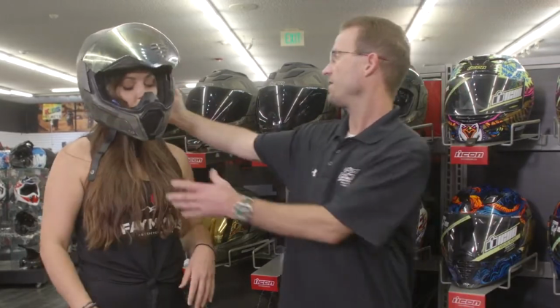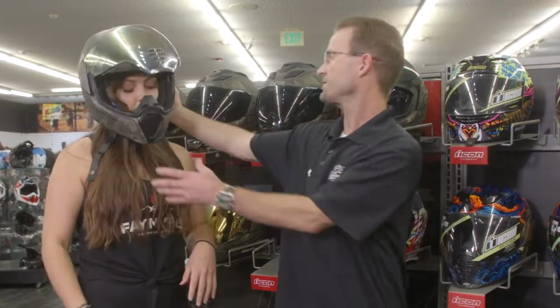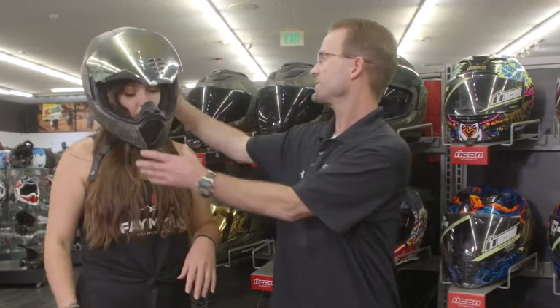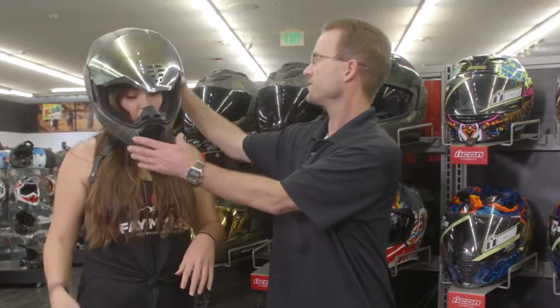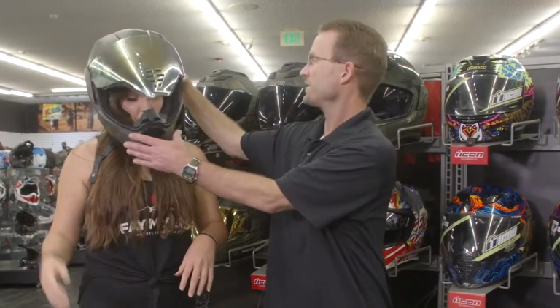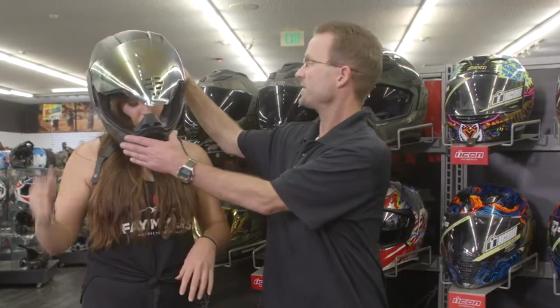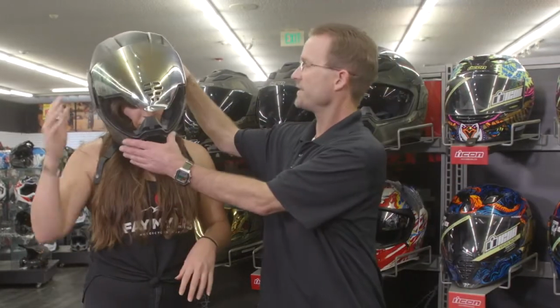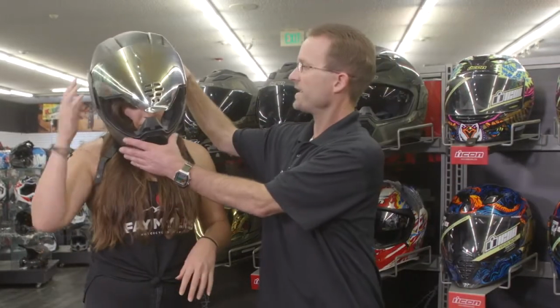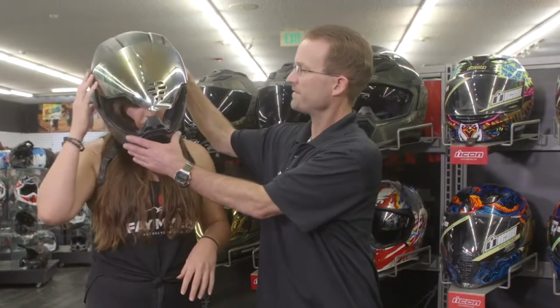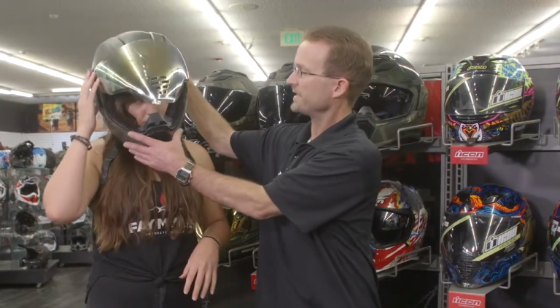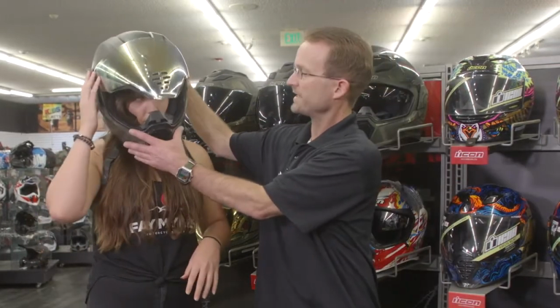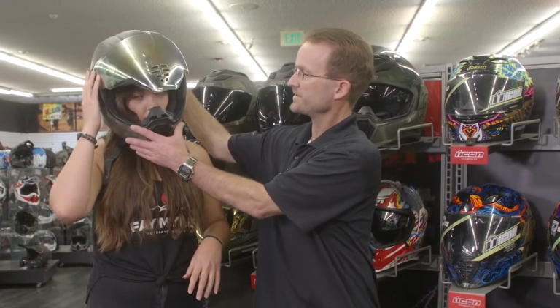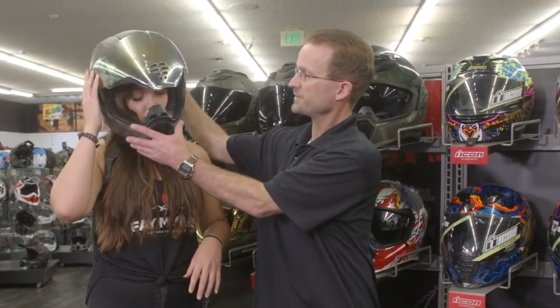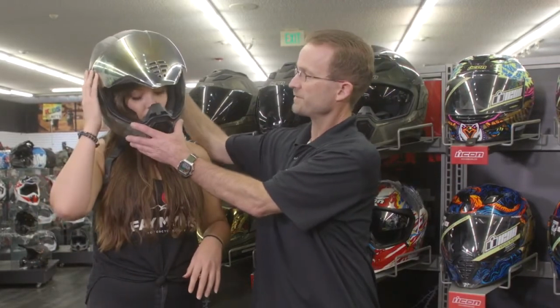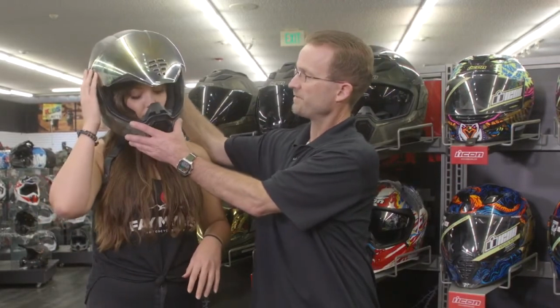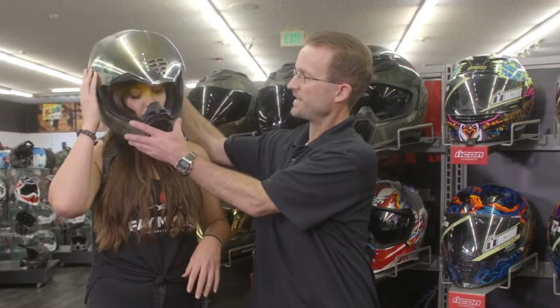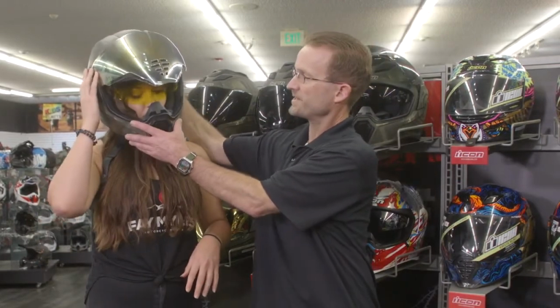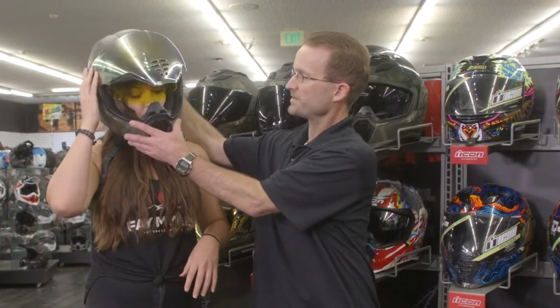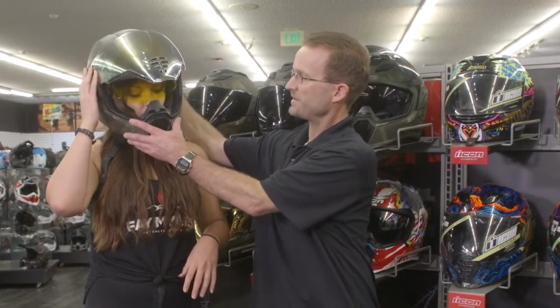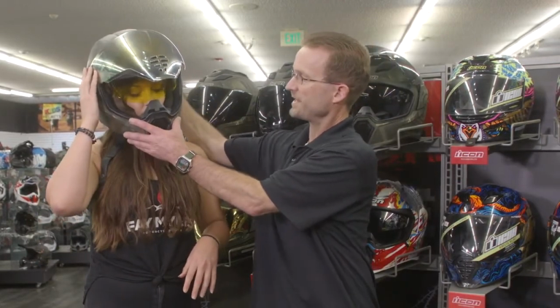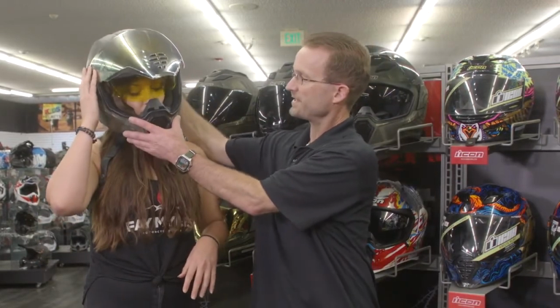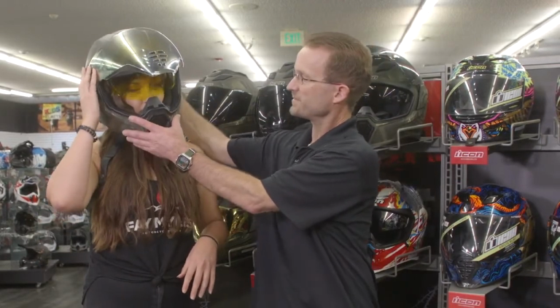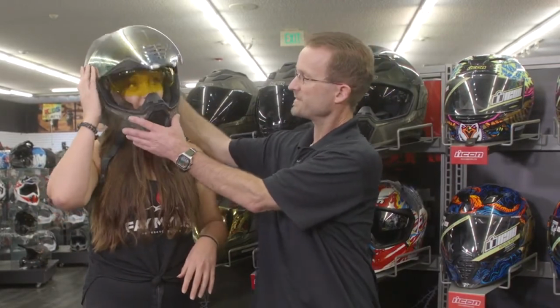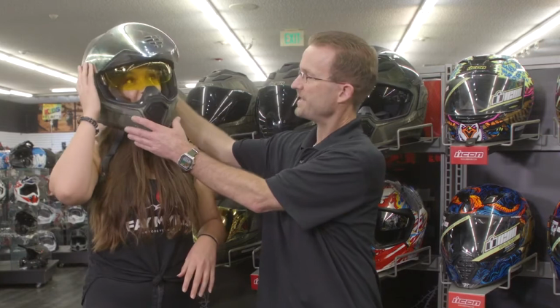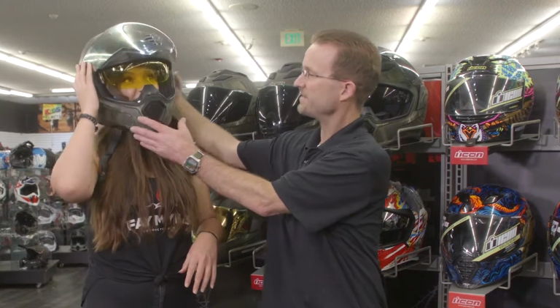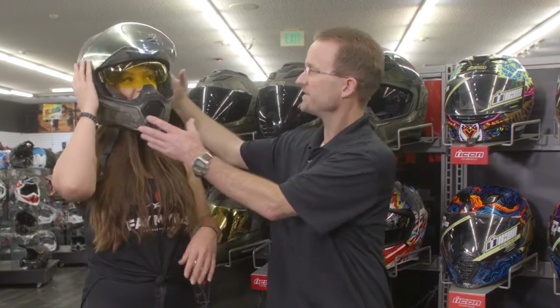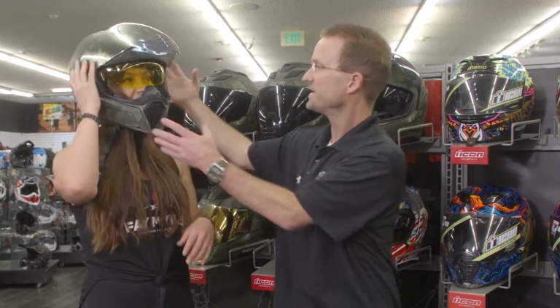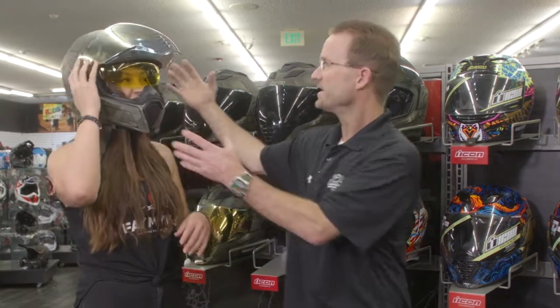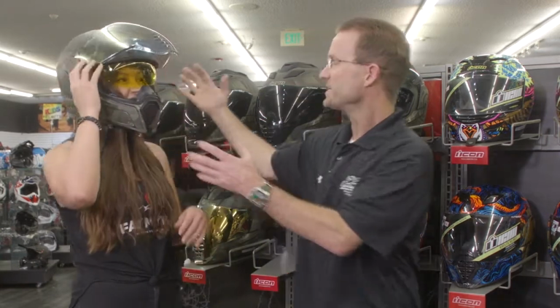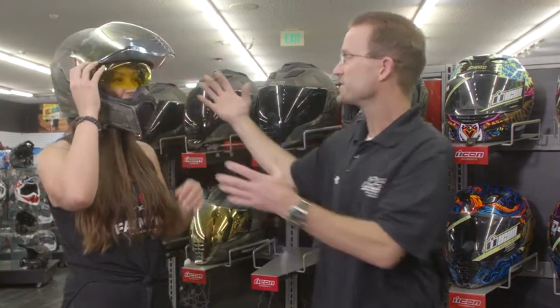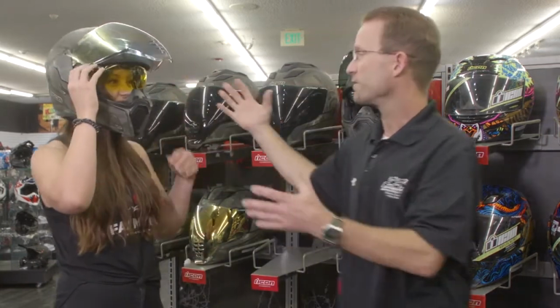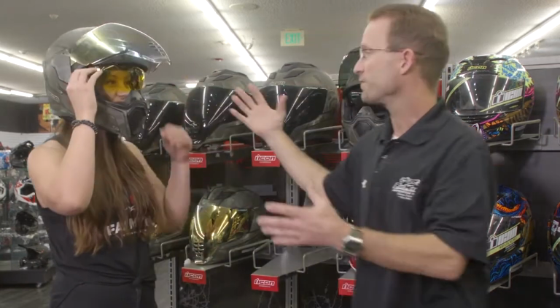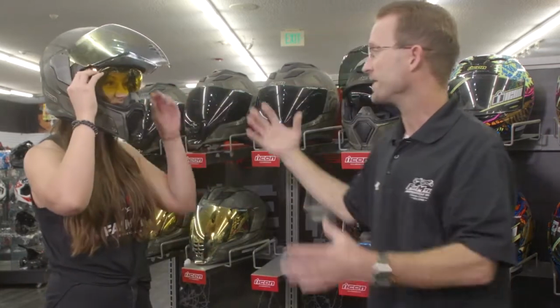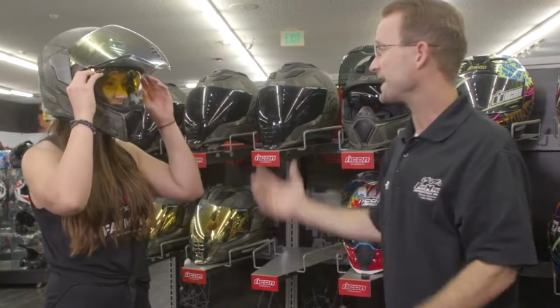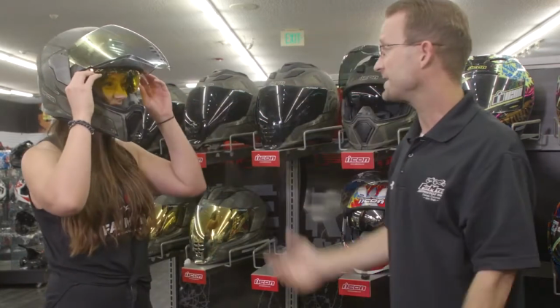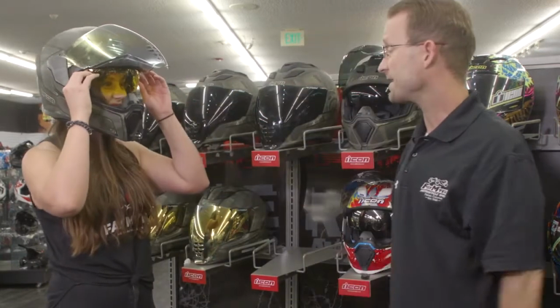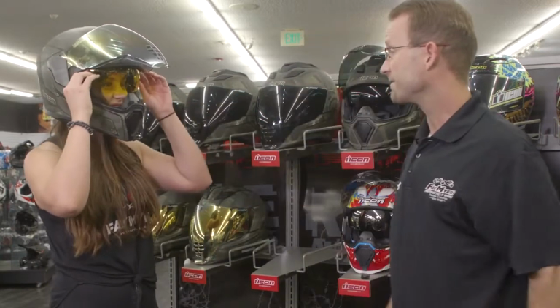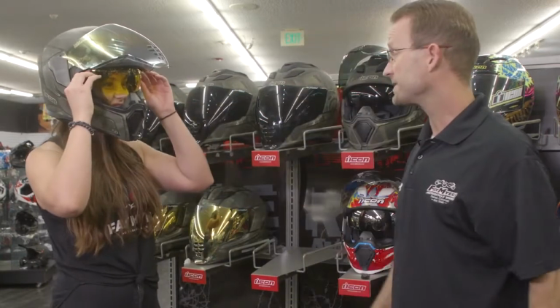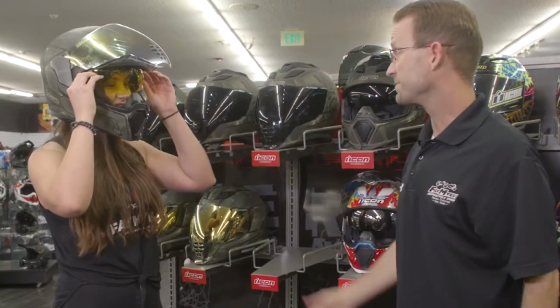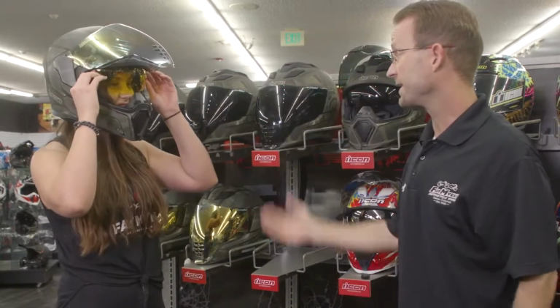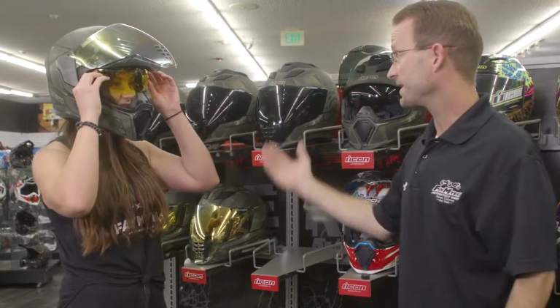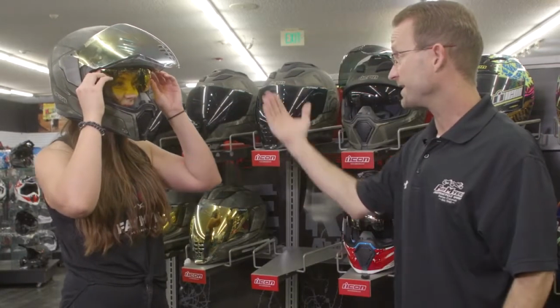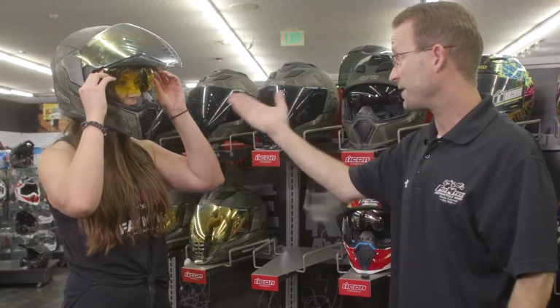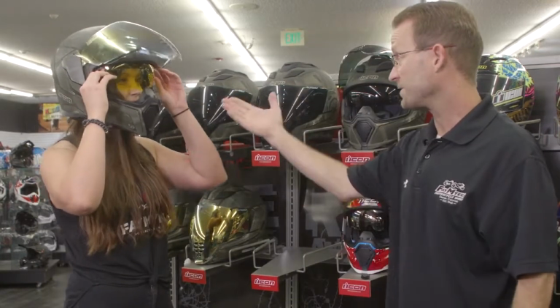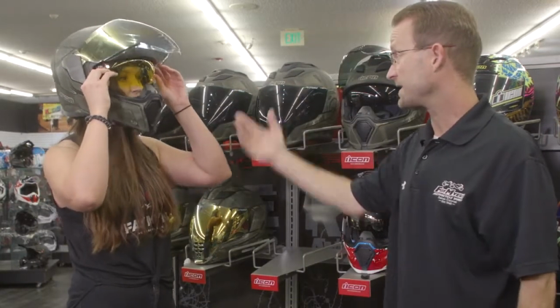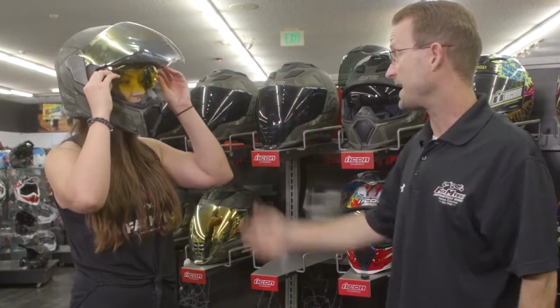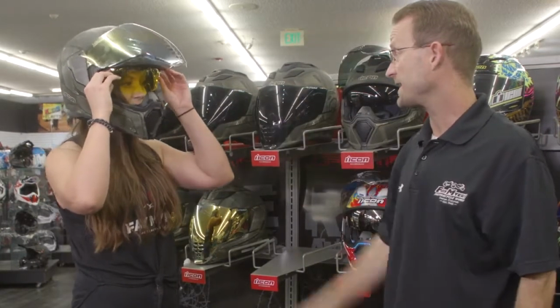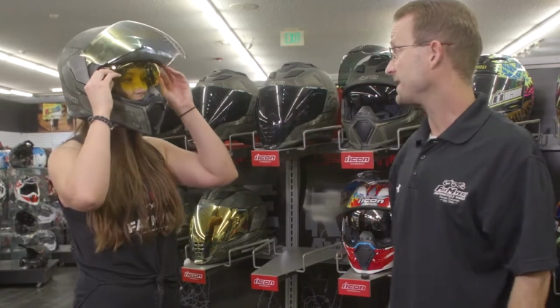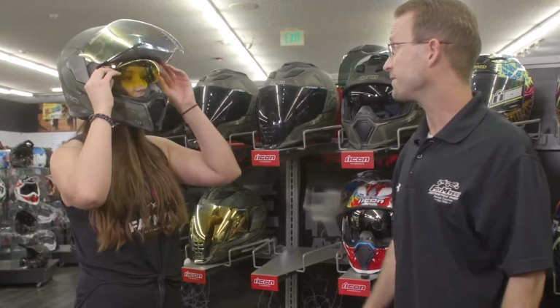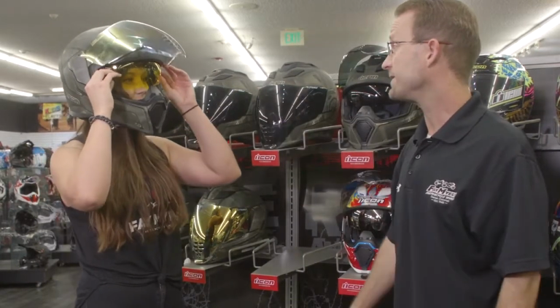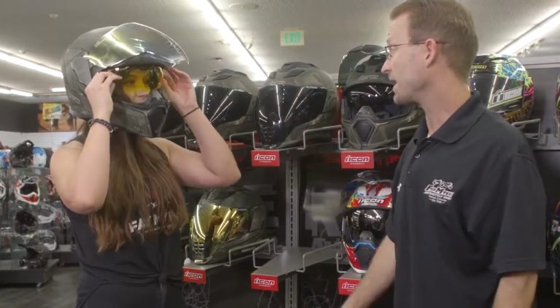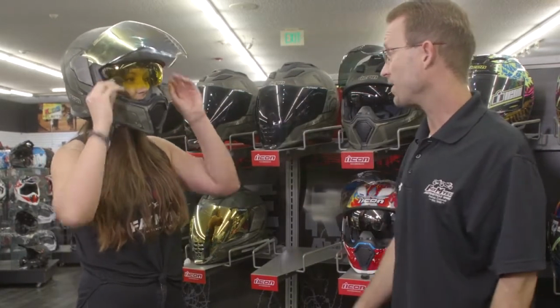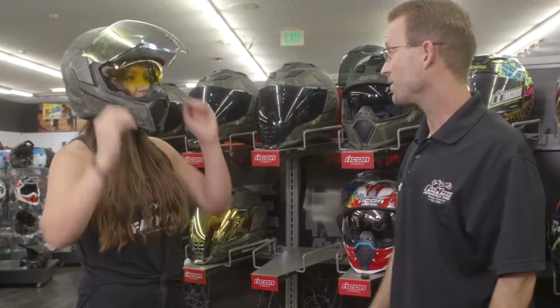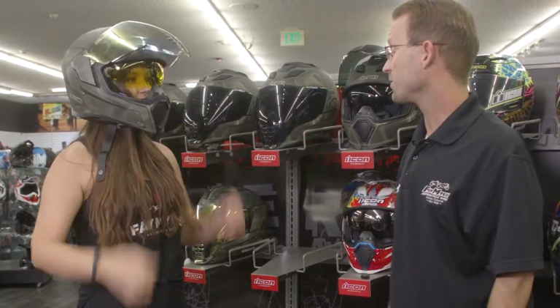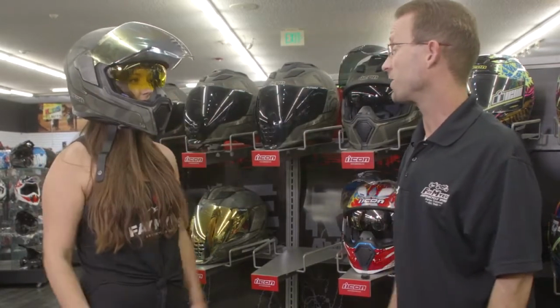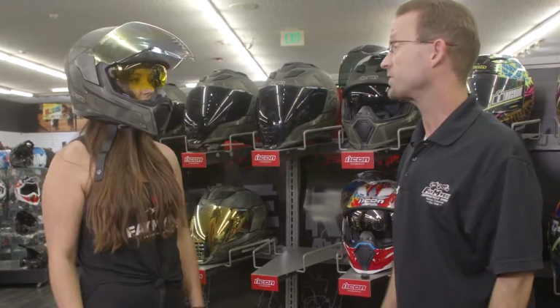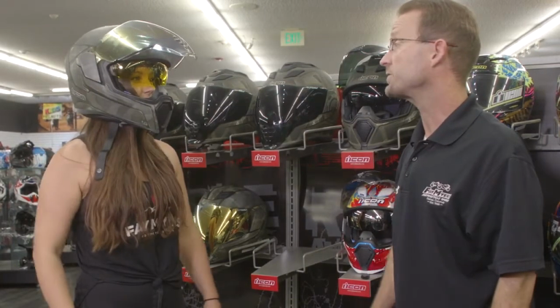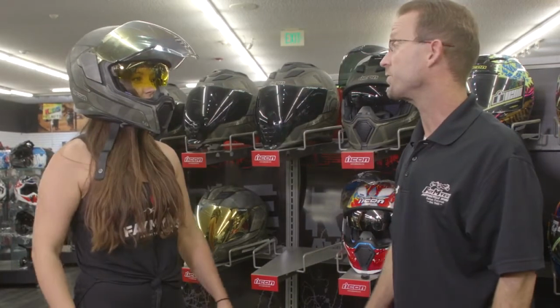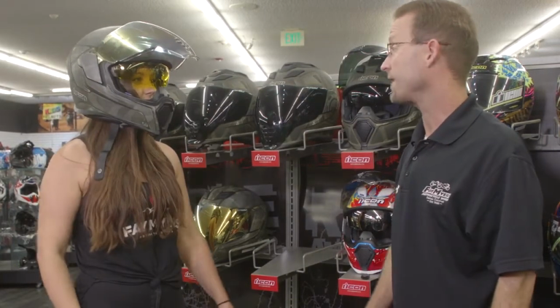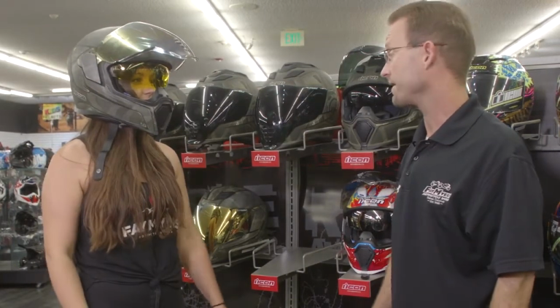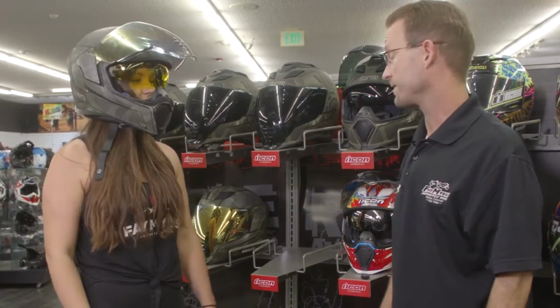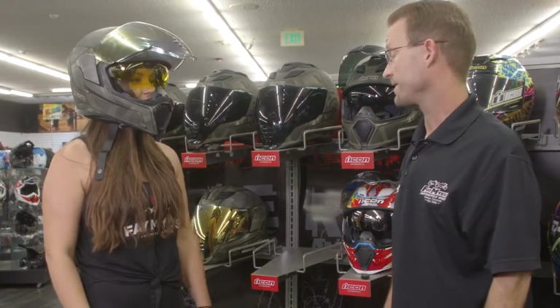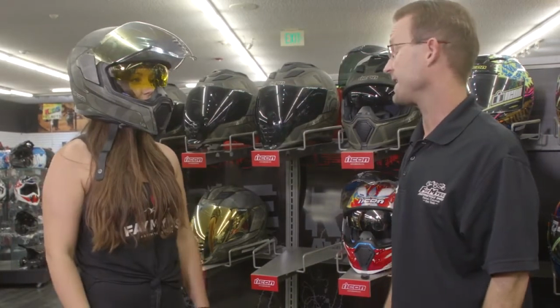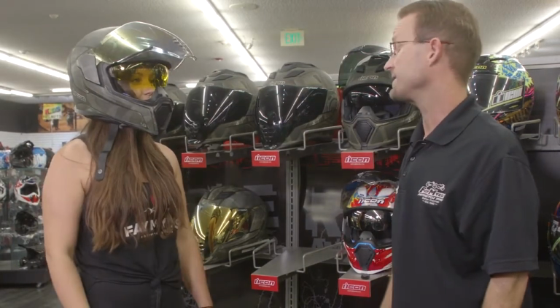You also have an internal visor that comes down, so for nighttime visibility, that one's a high-def yellow. It works great for nighttime.